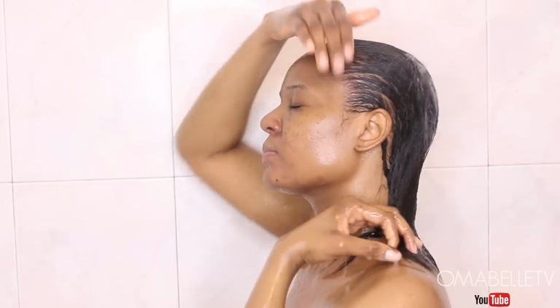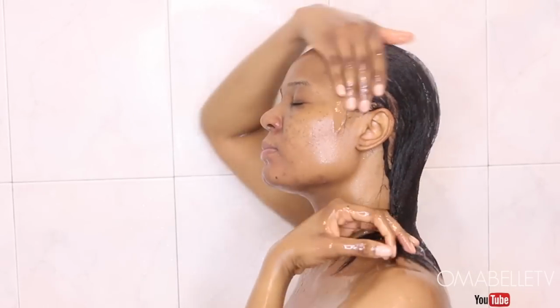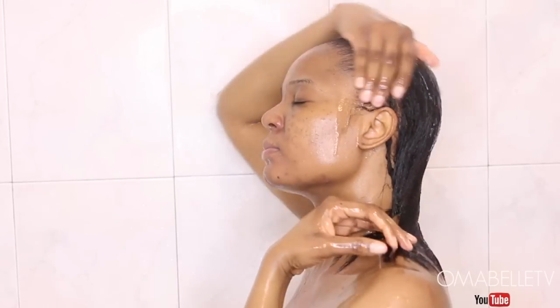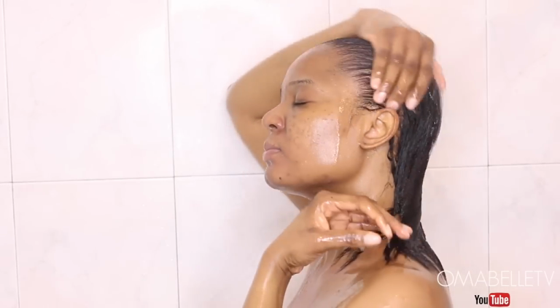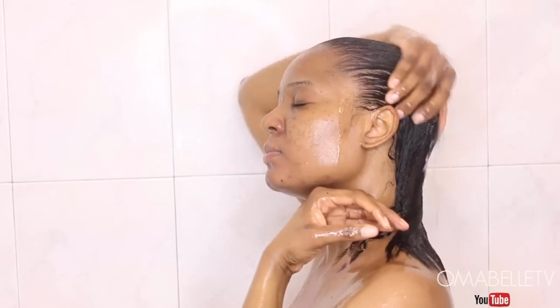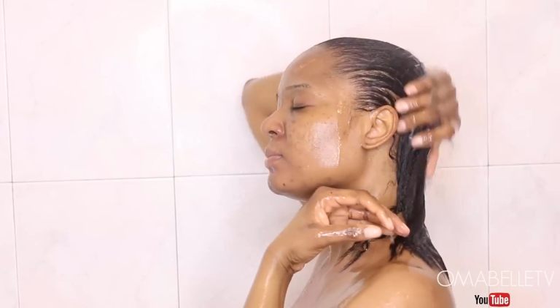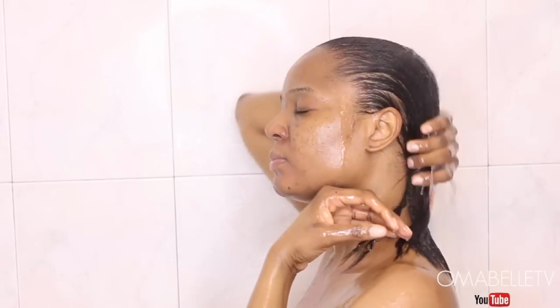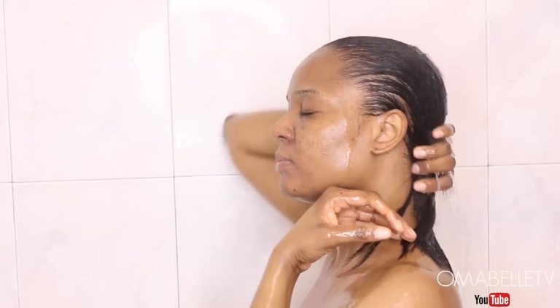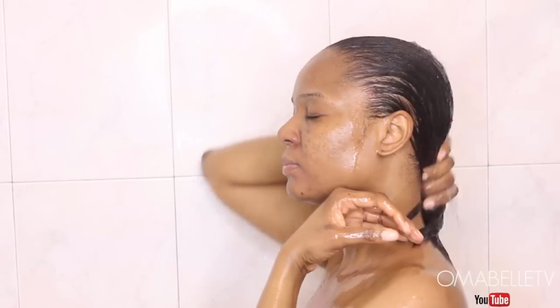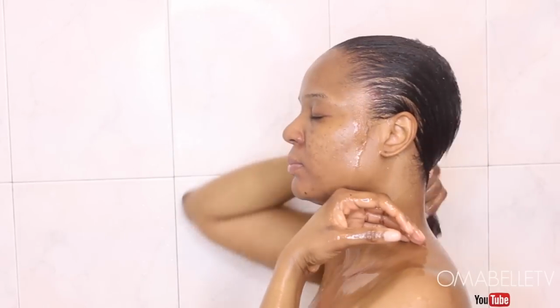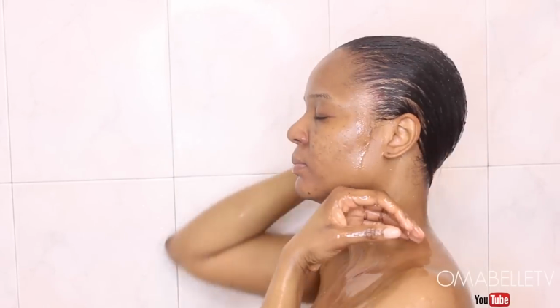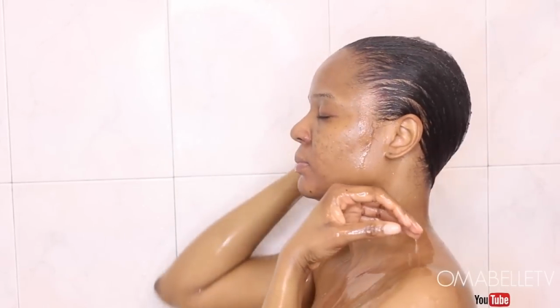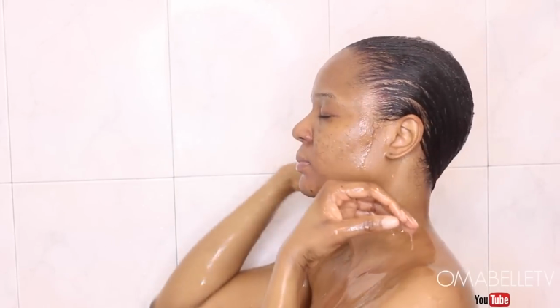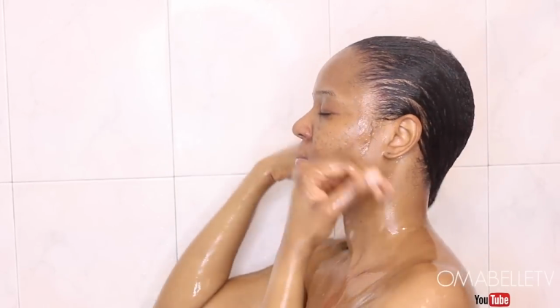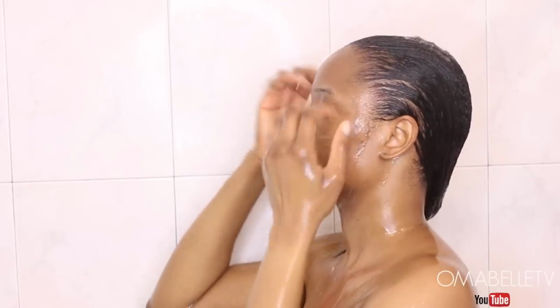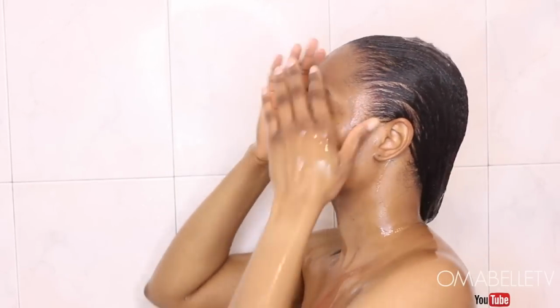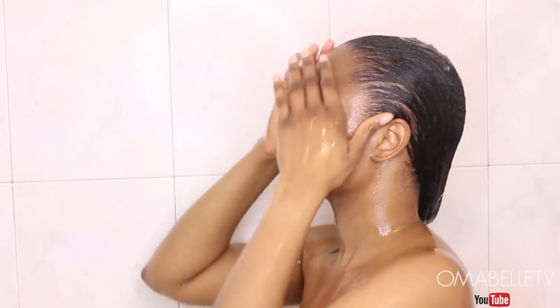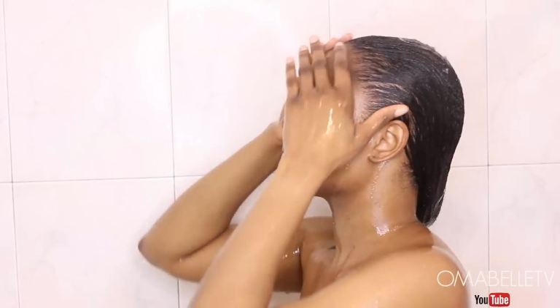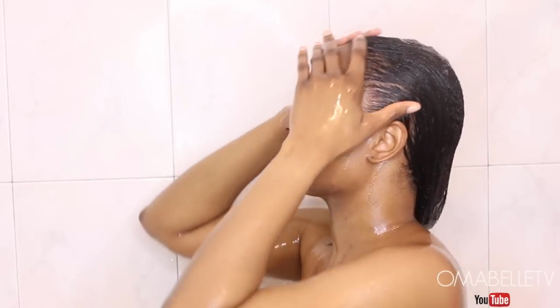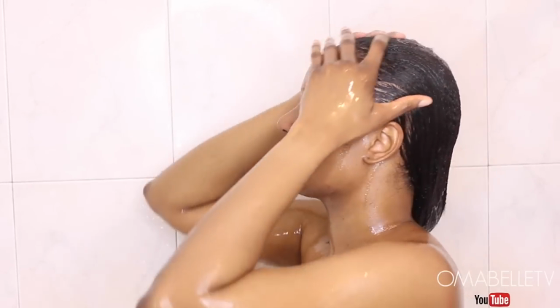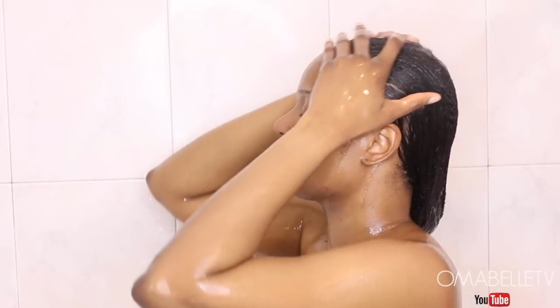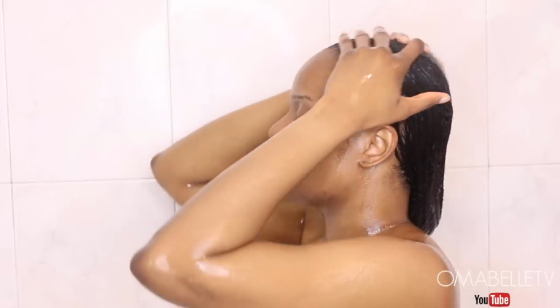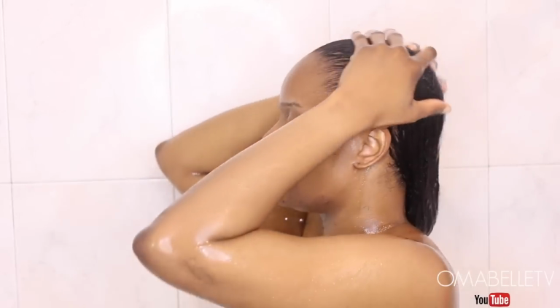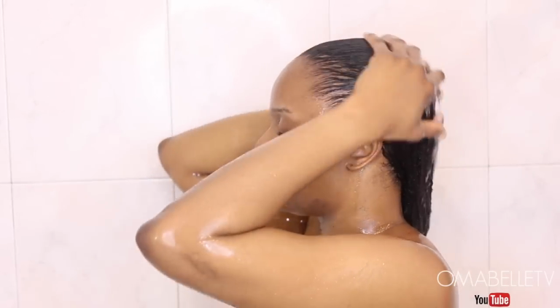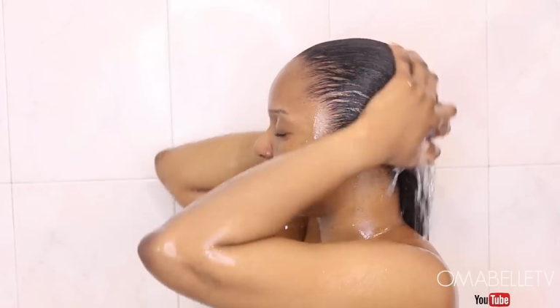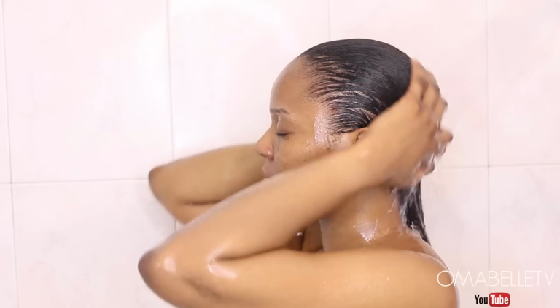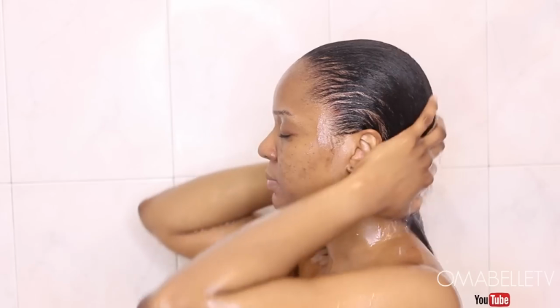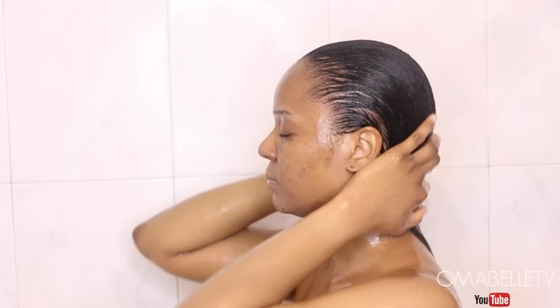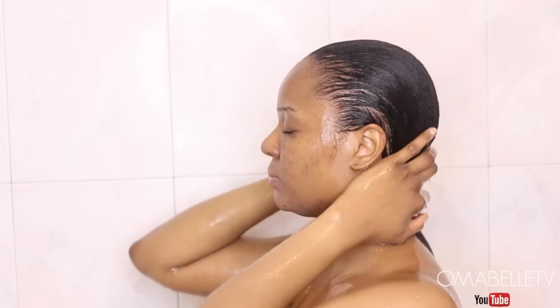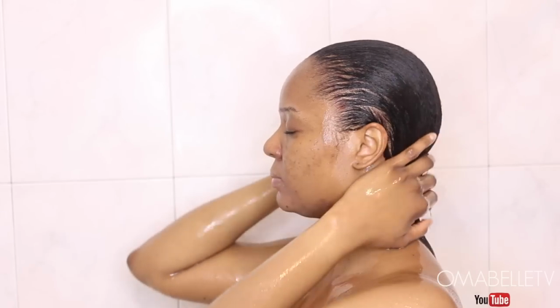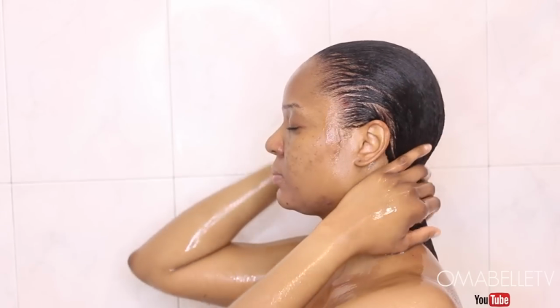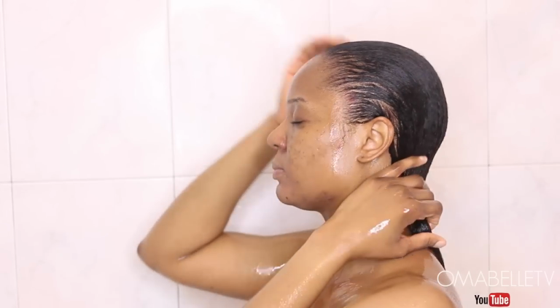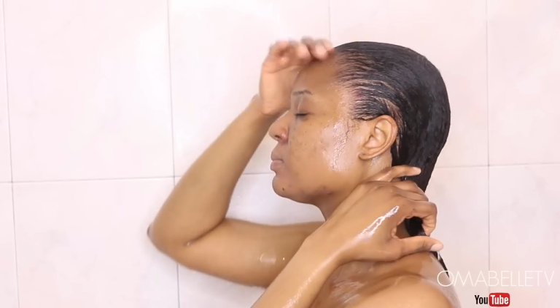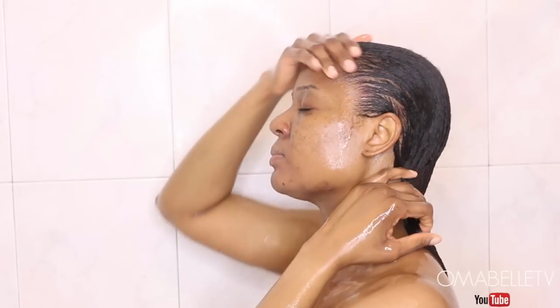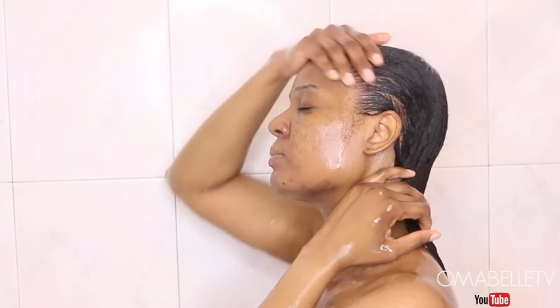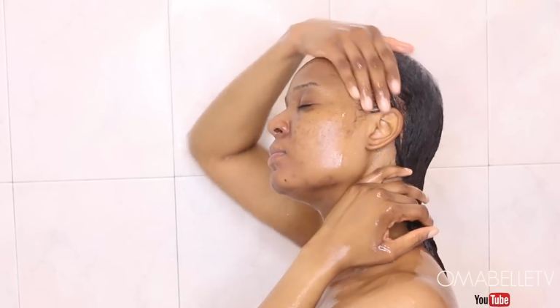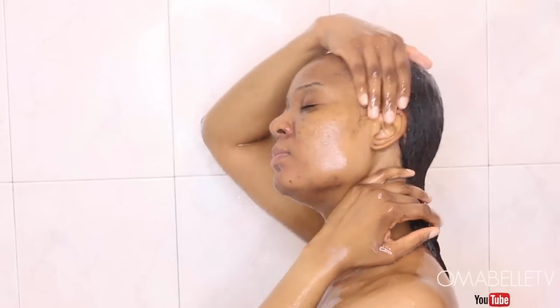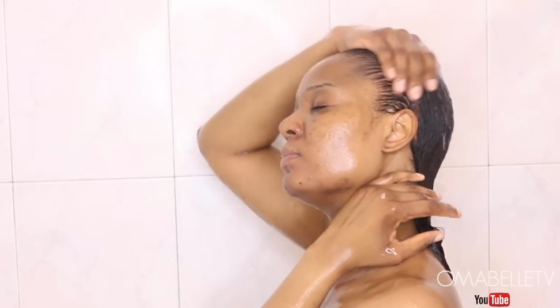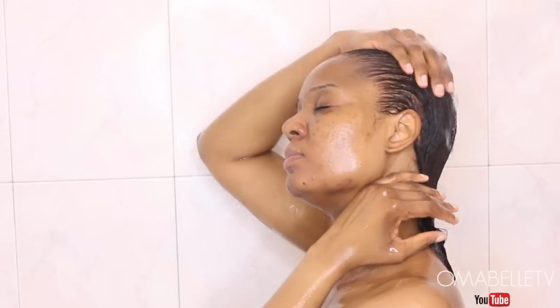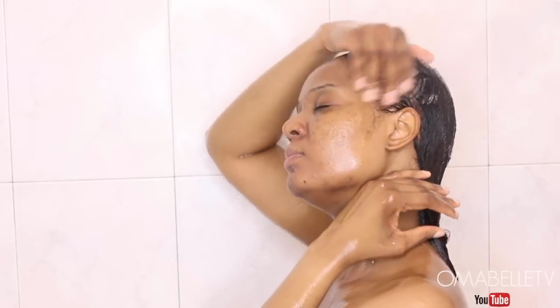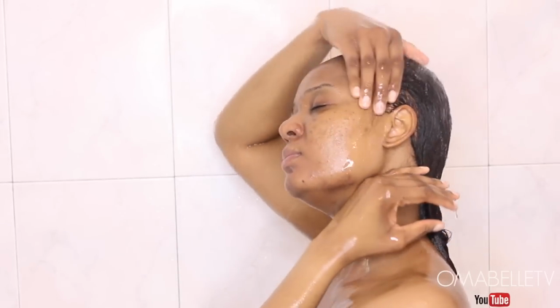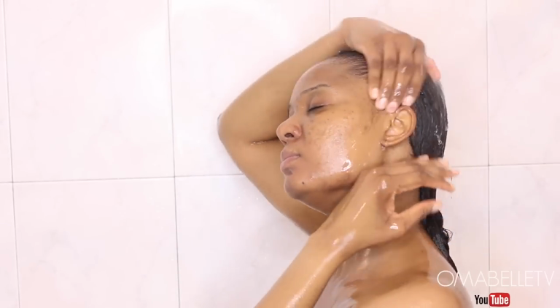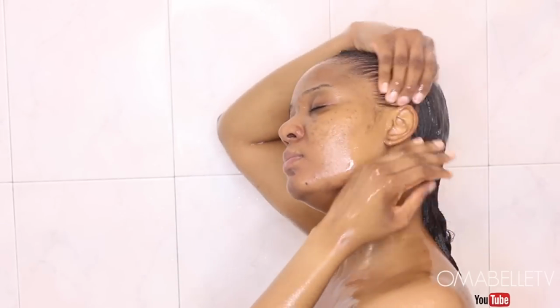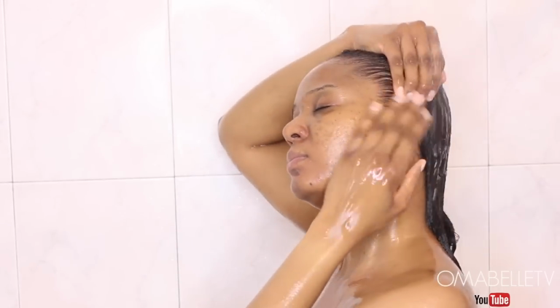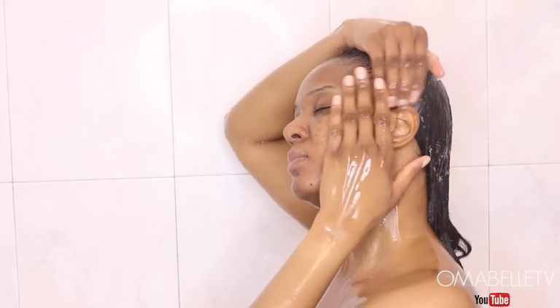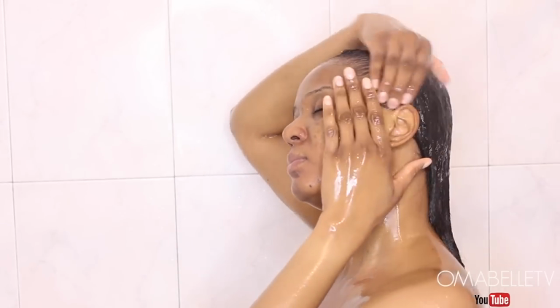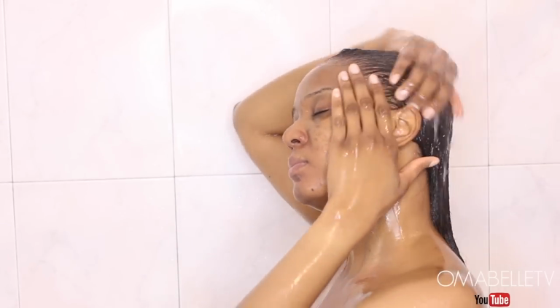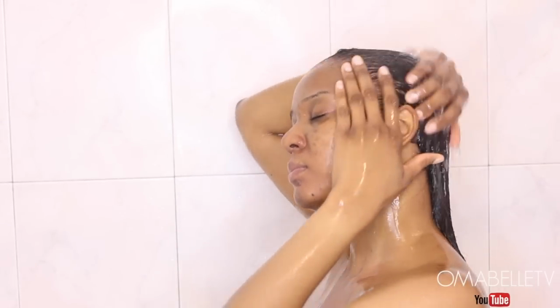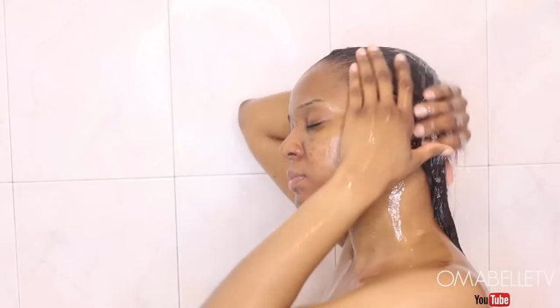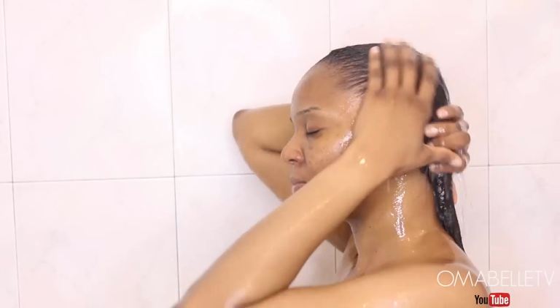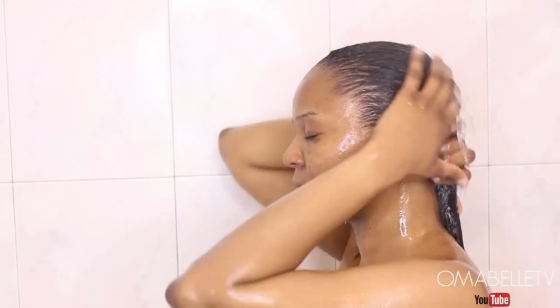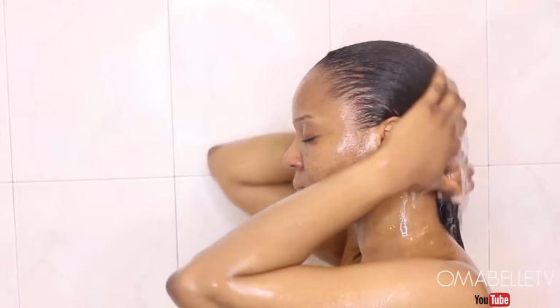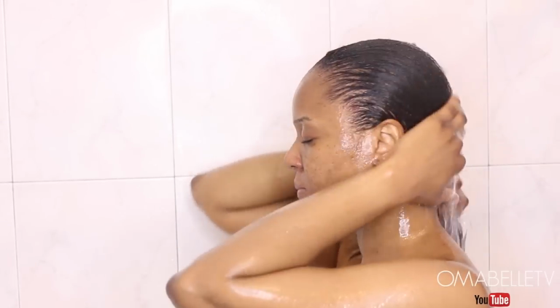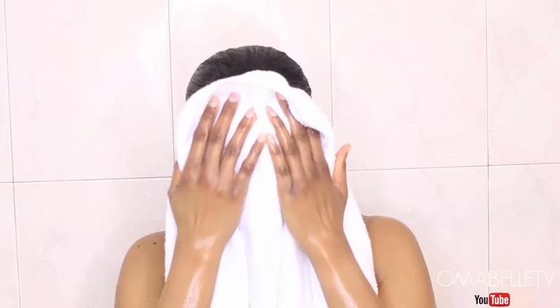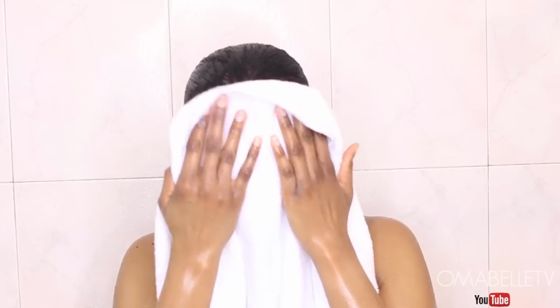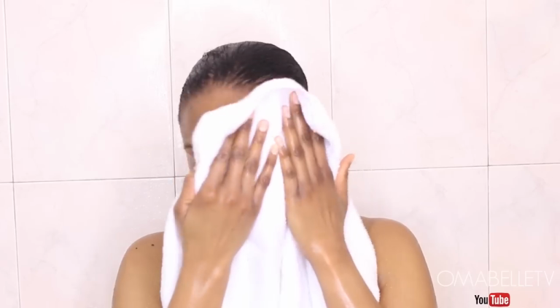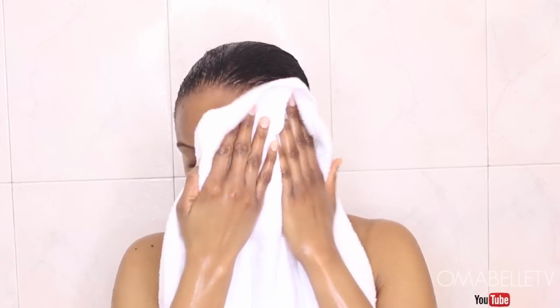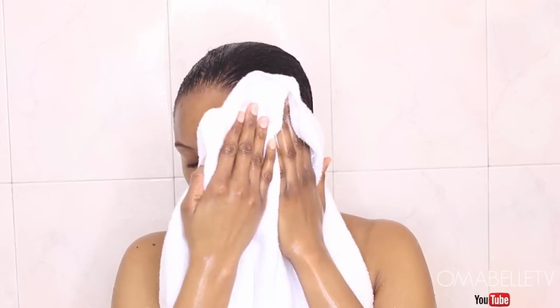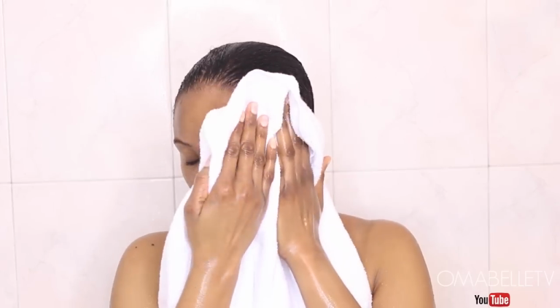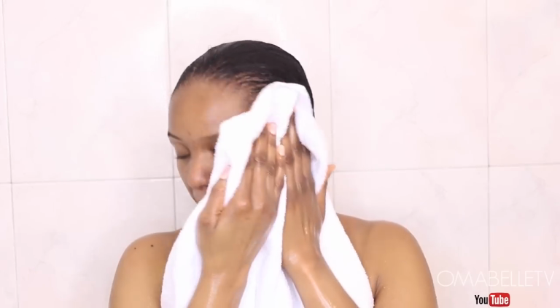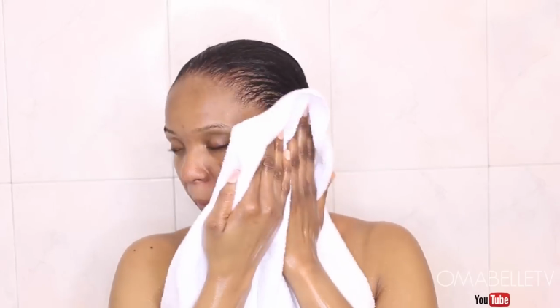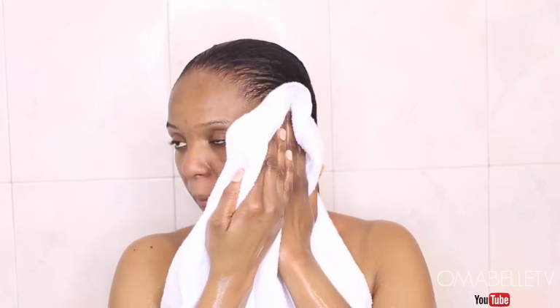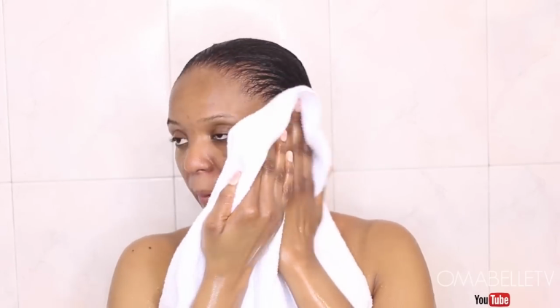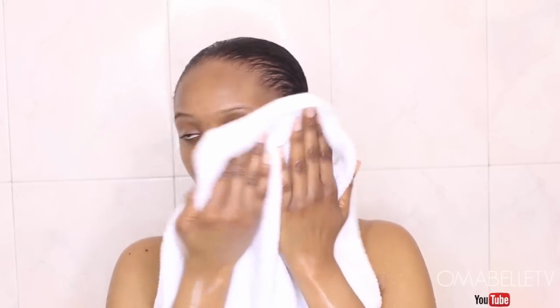Once I'm done with my body, I will remove the shower cap and rinse off the conditioner, and then I'm going to dry my face, body, and my hair.